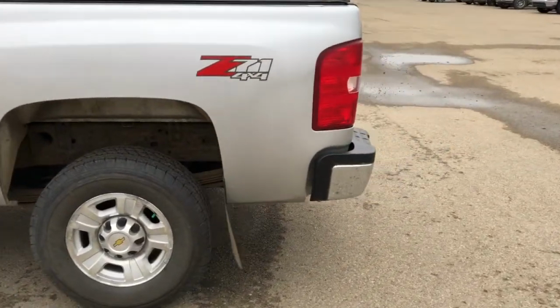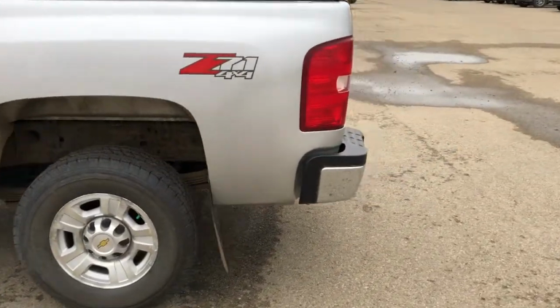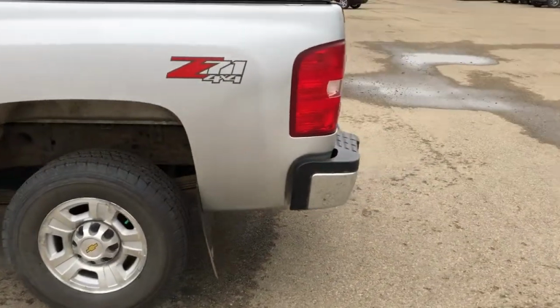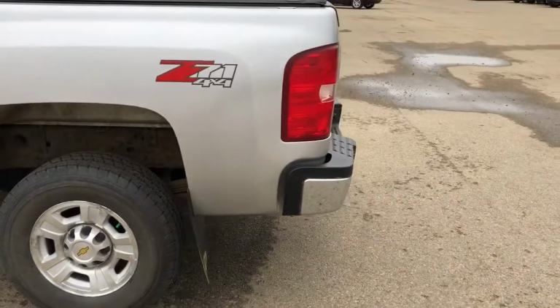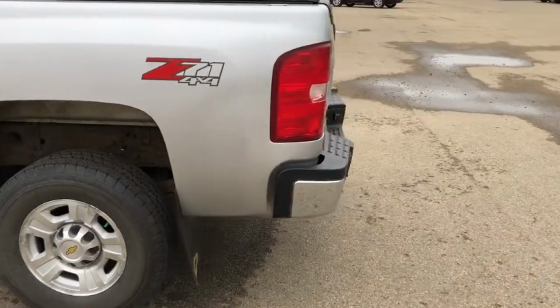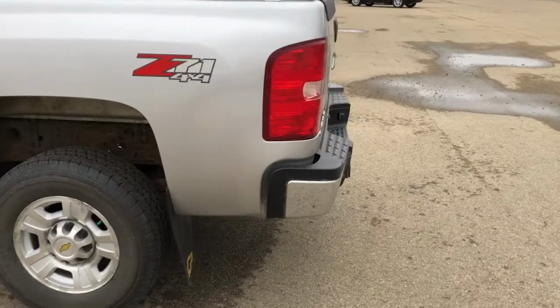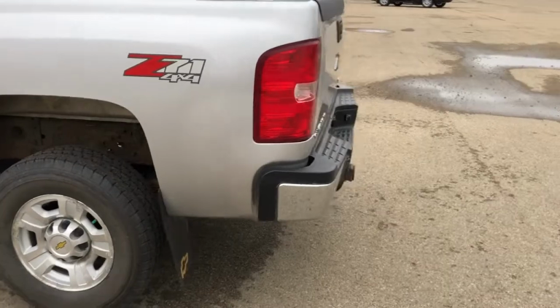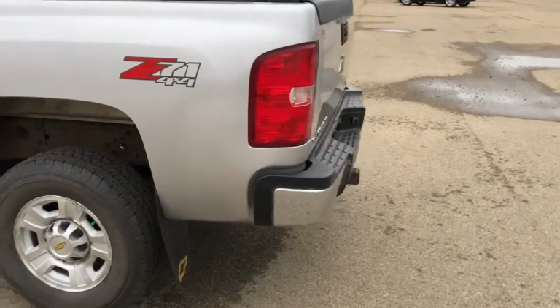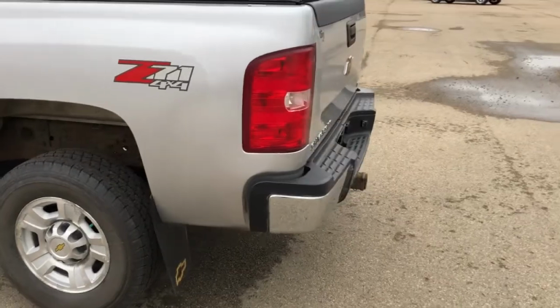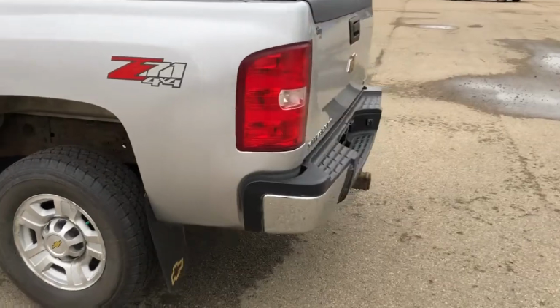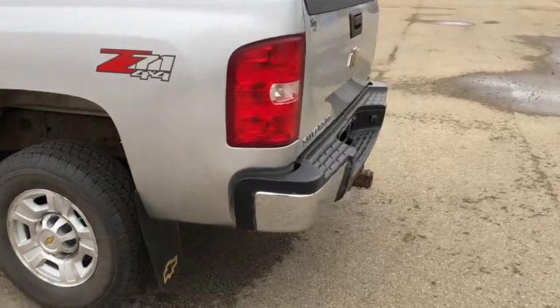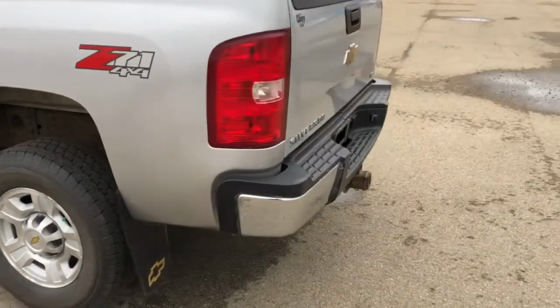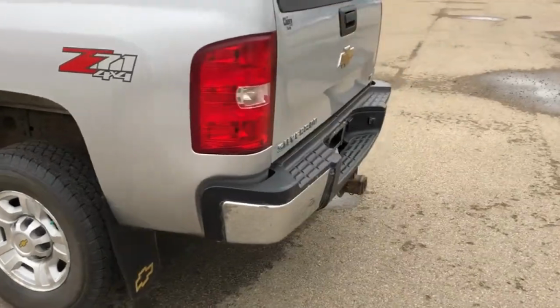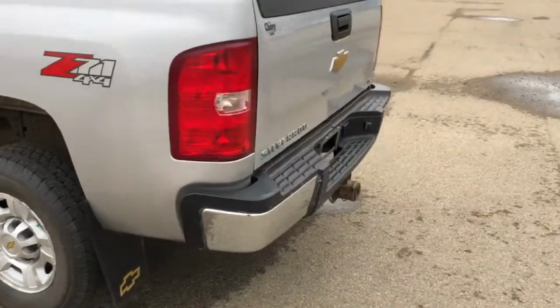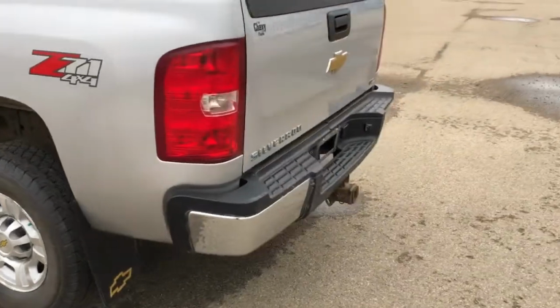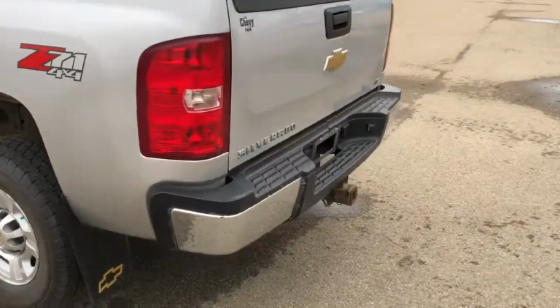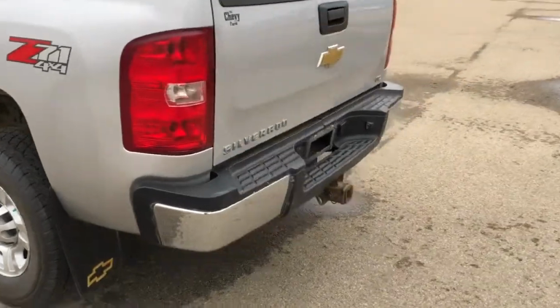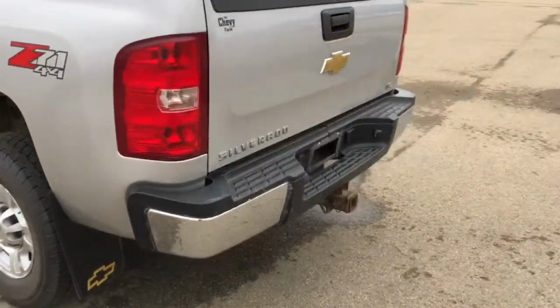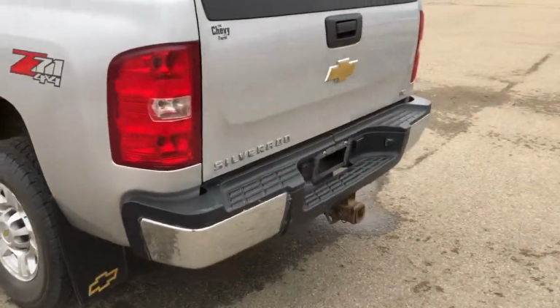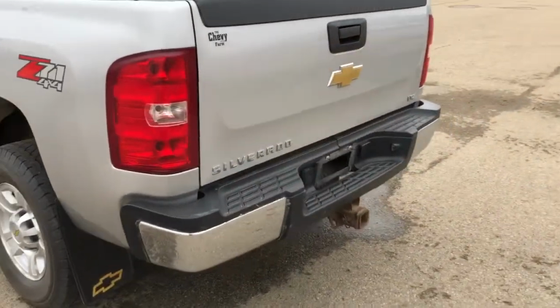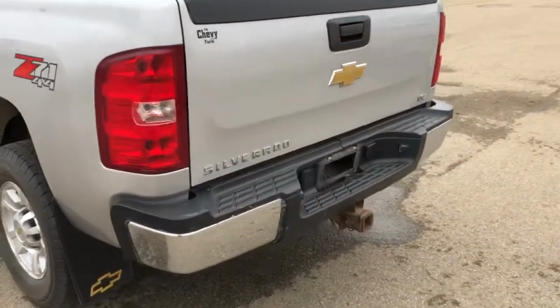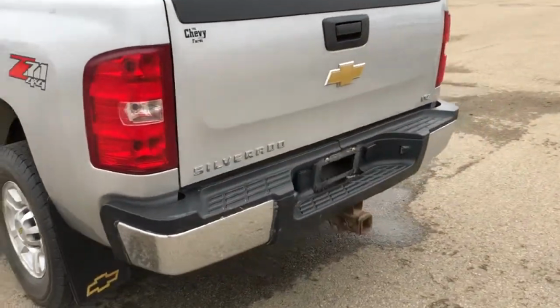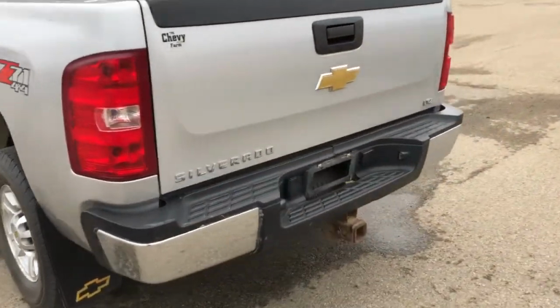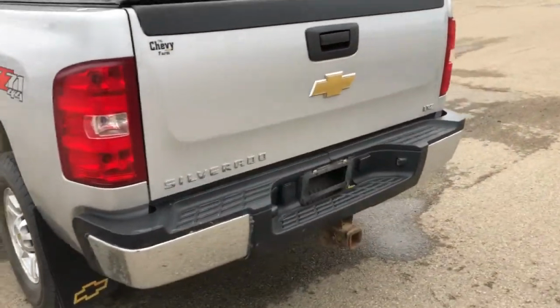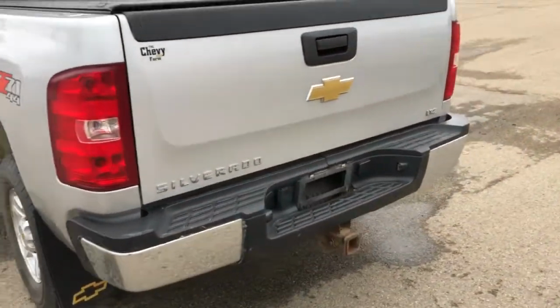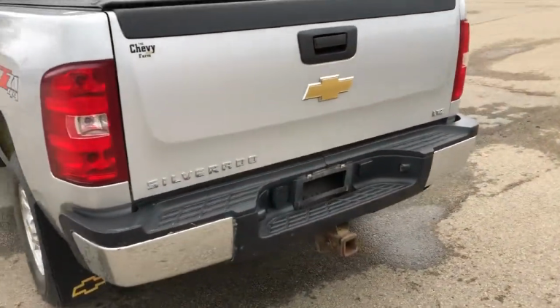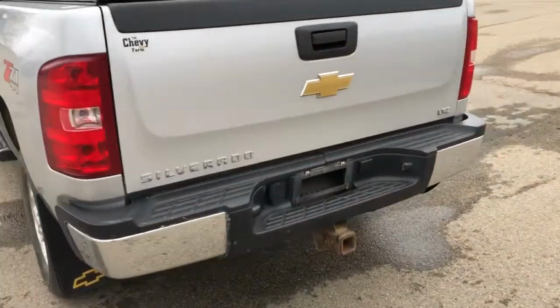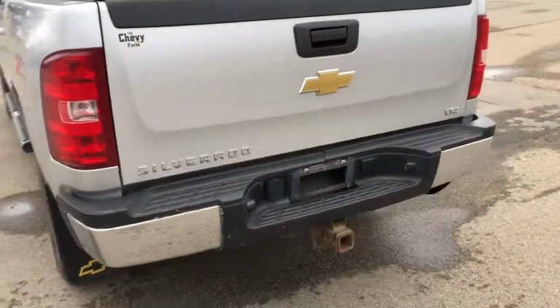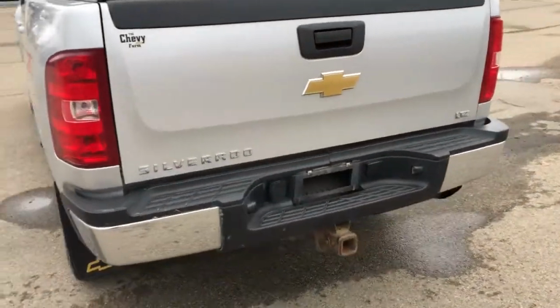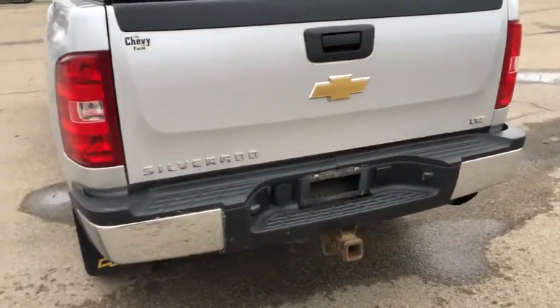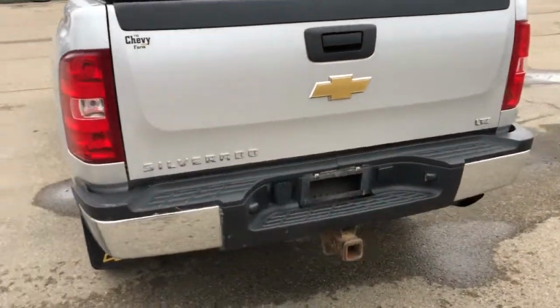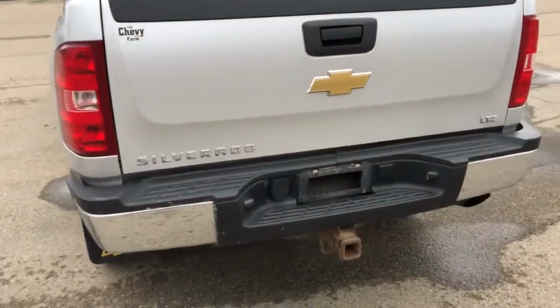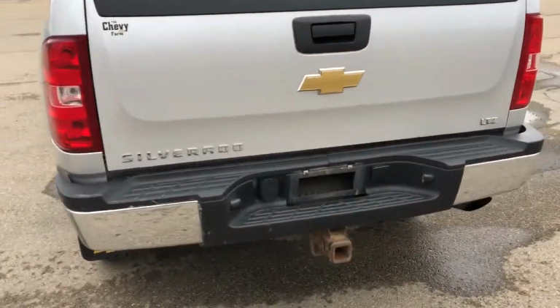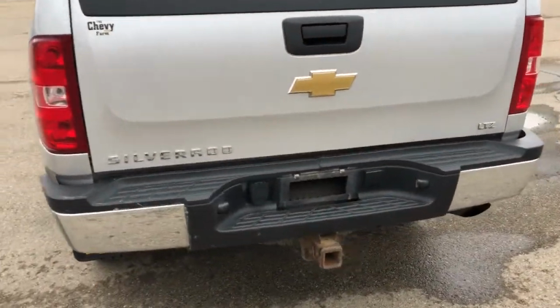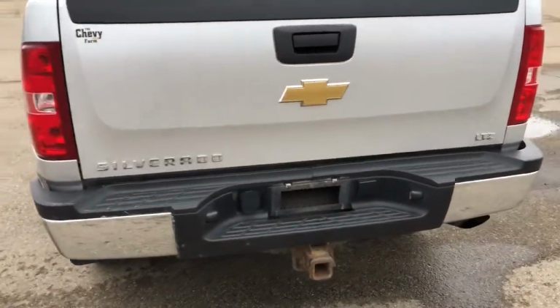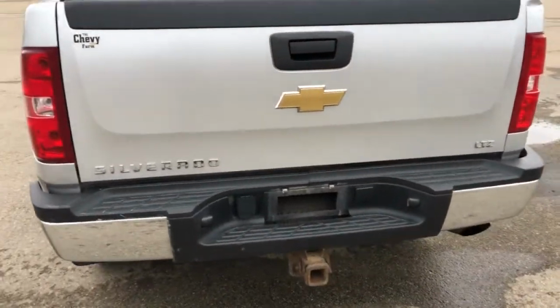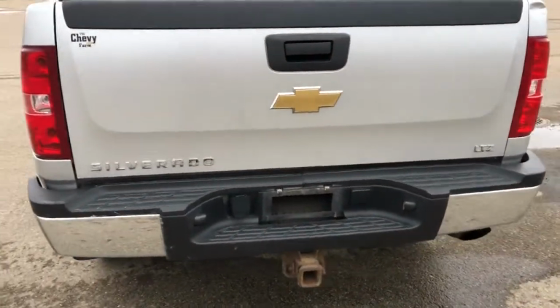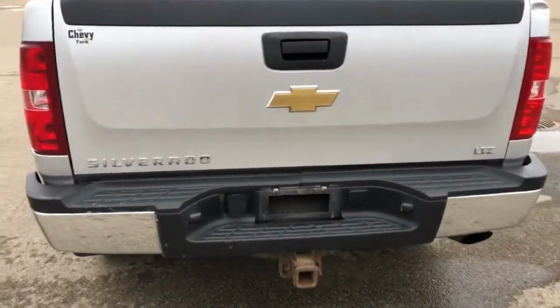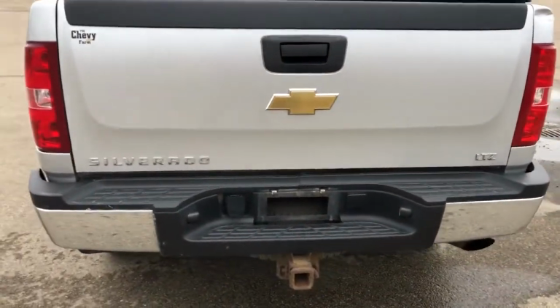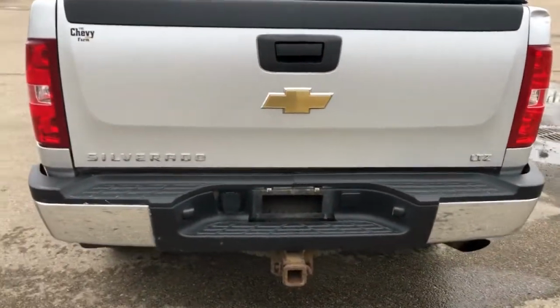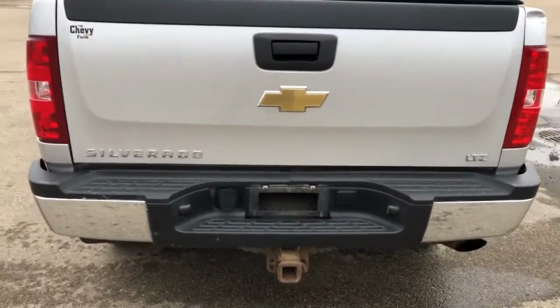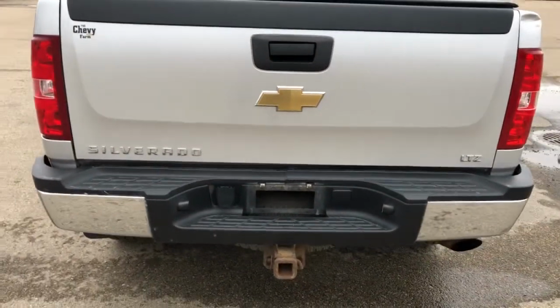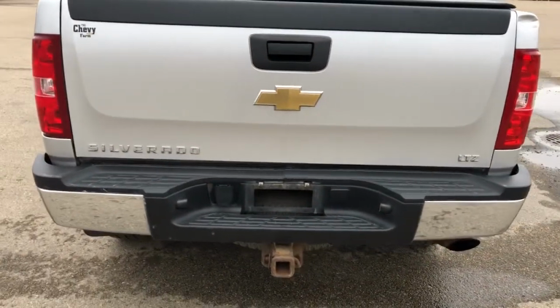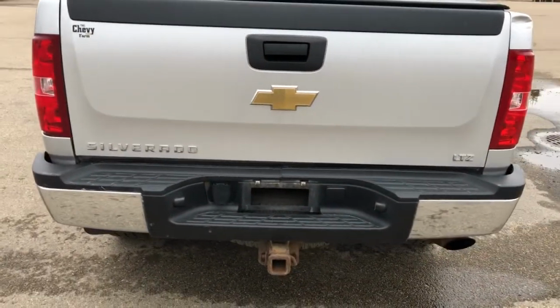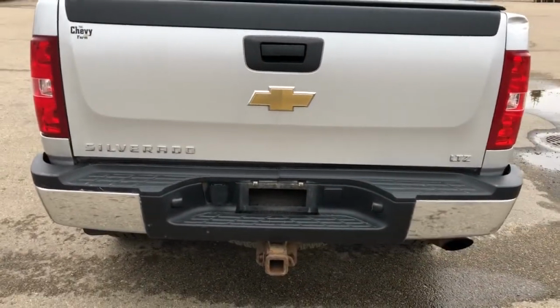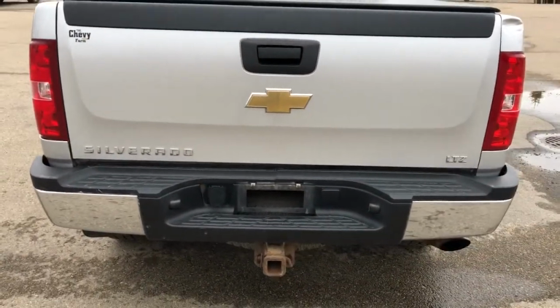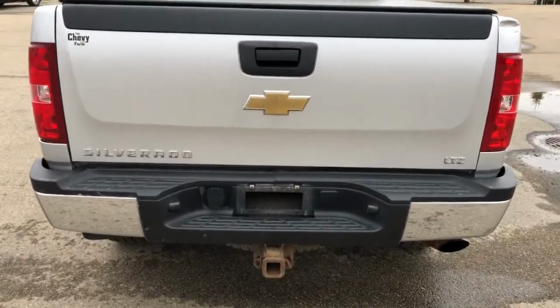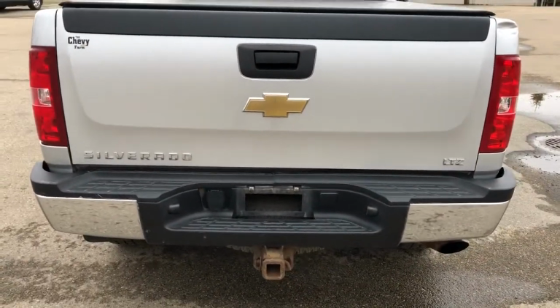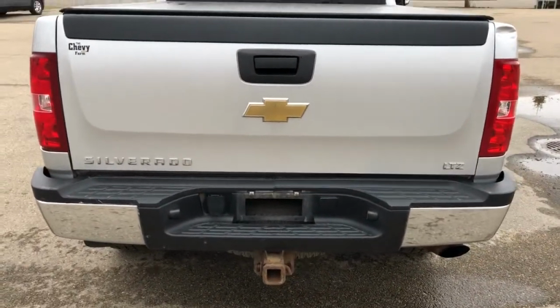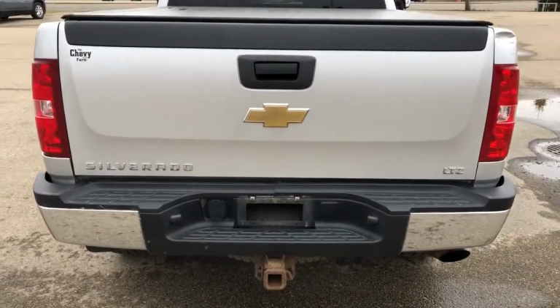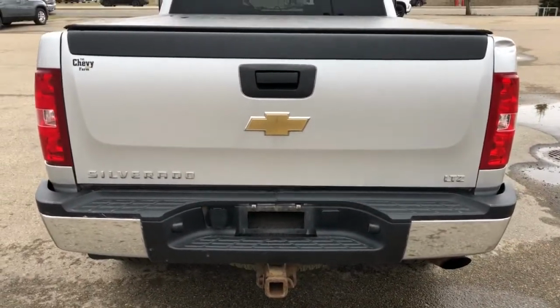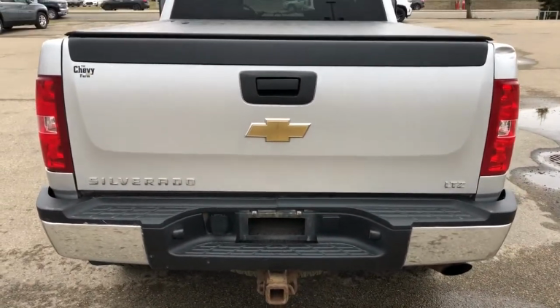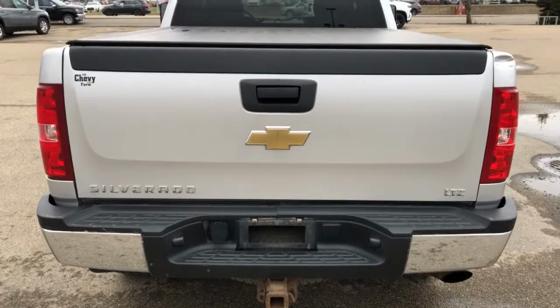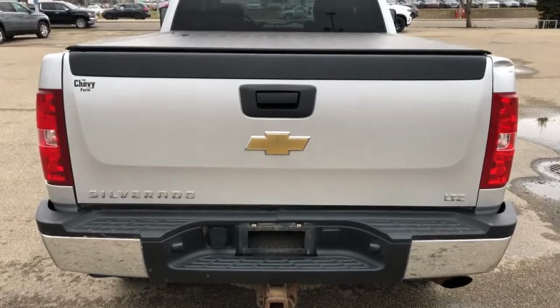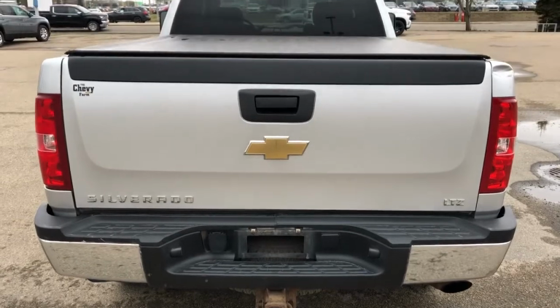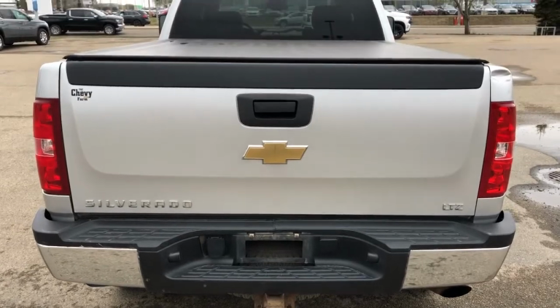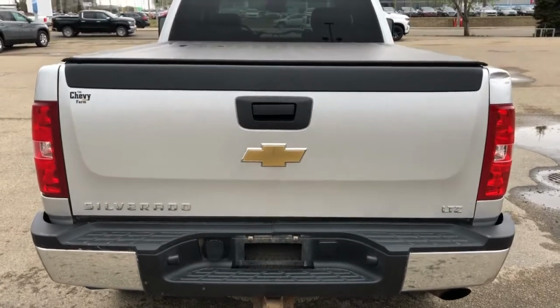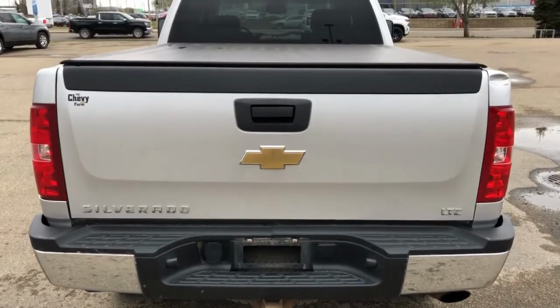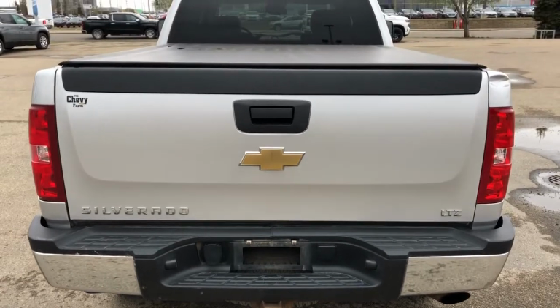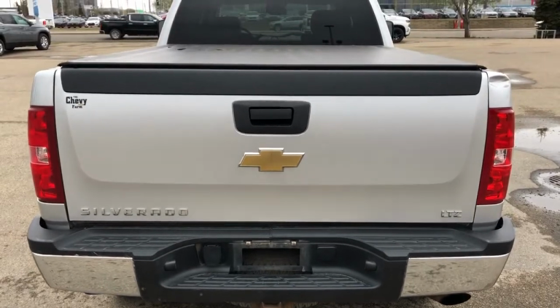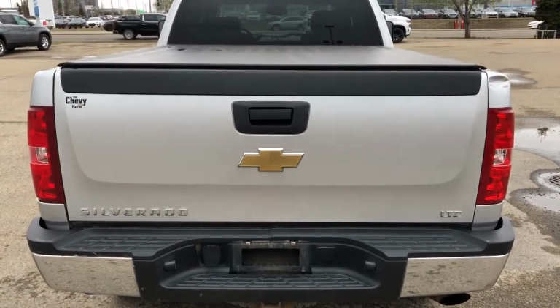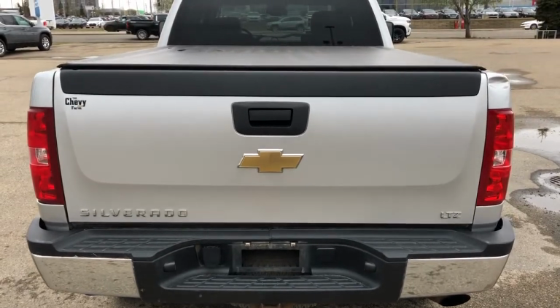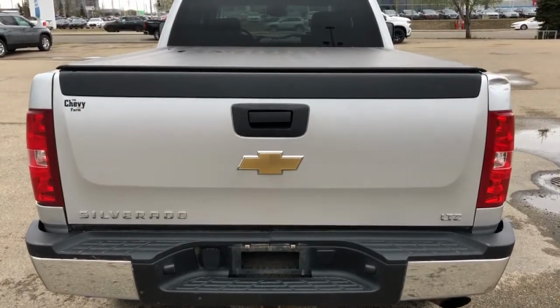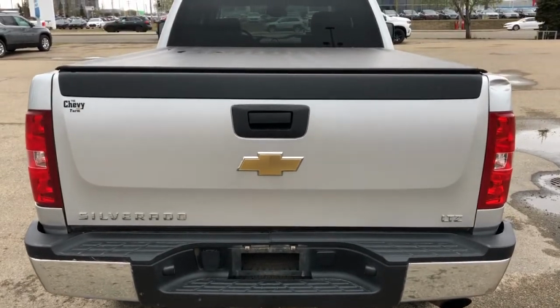Around to the back we have our chrome bumper, hitch underneath, Silverado and LTZ badging, and soft tonneau cover up top.